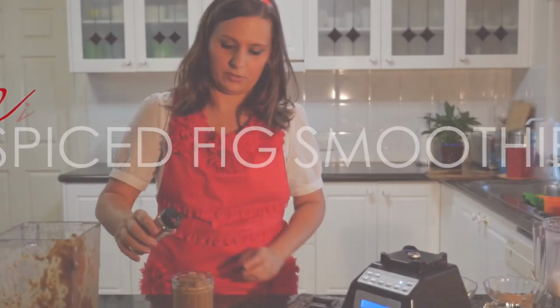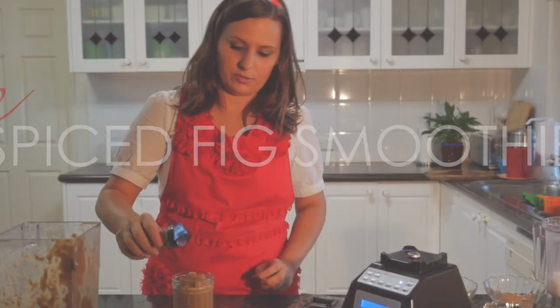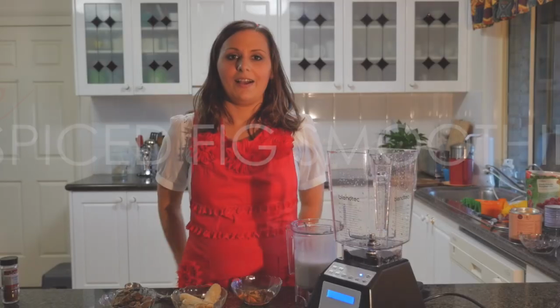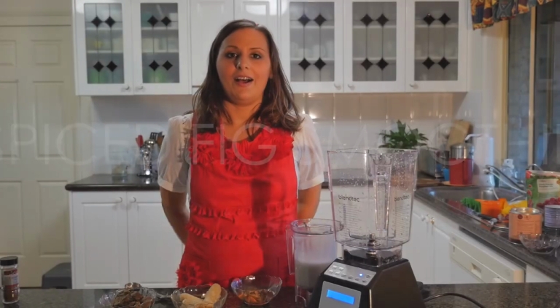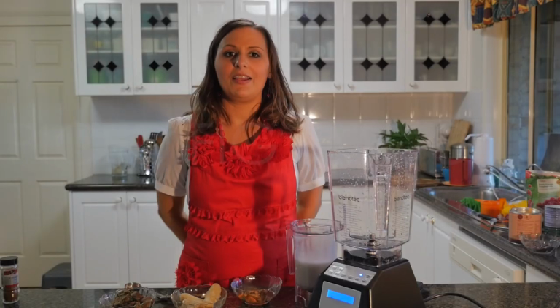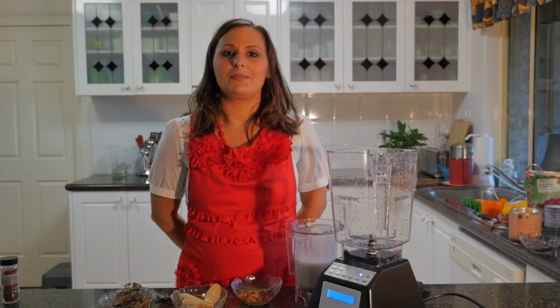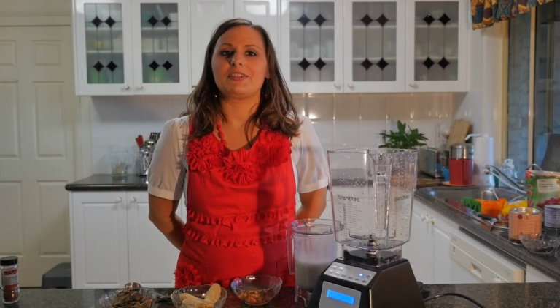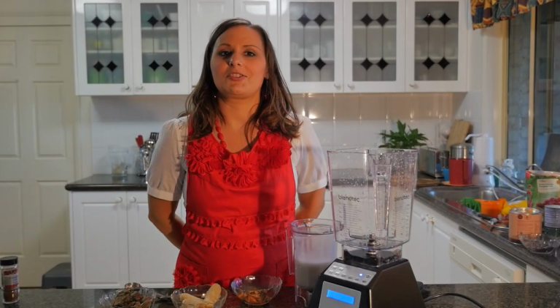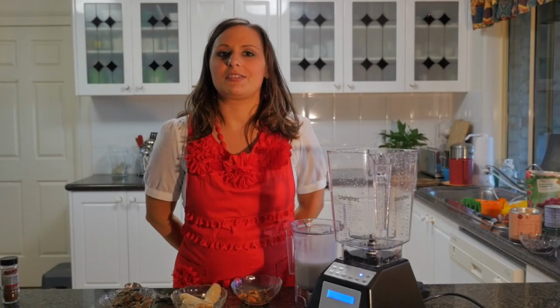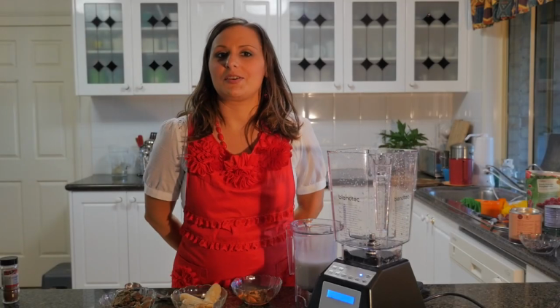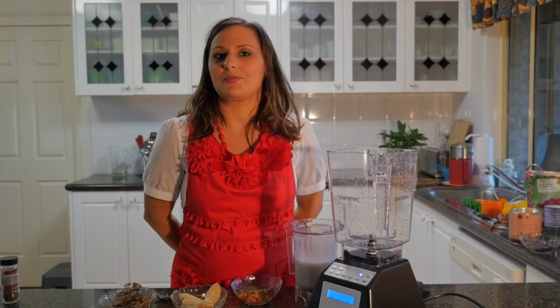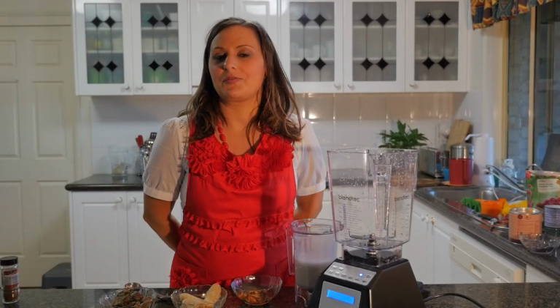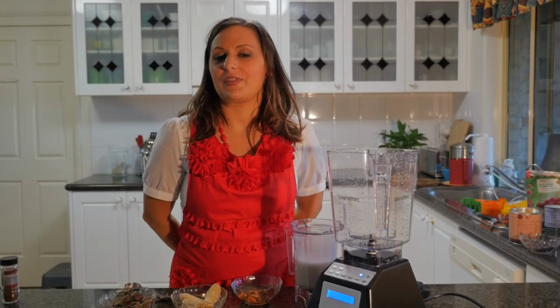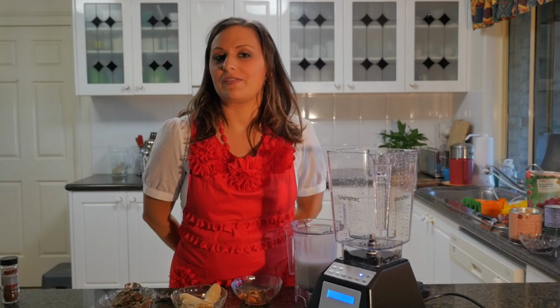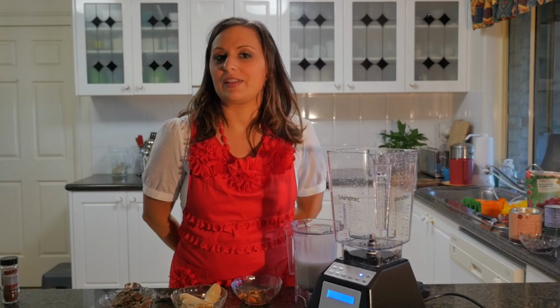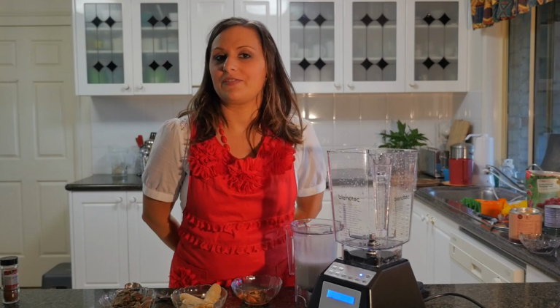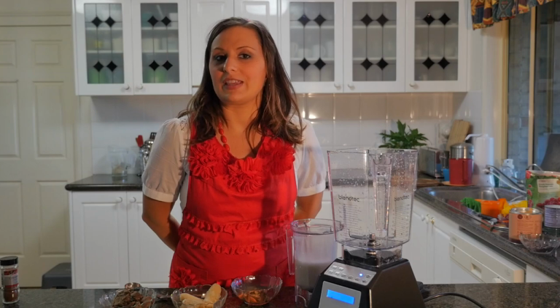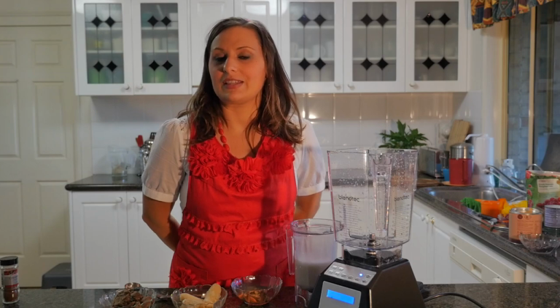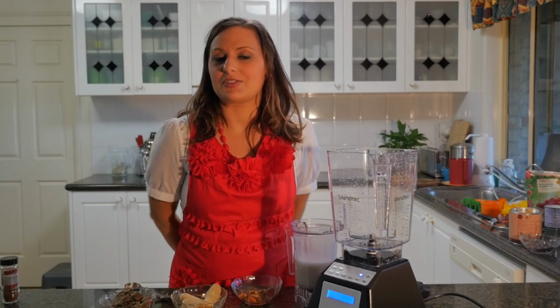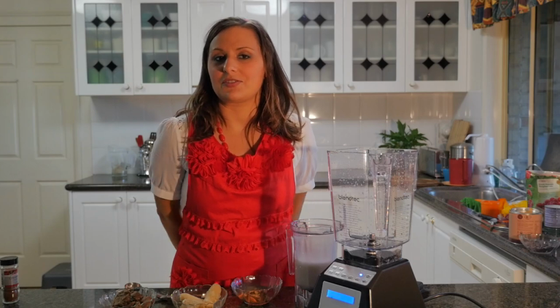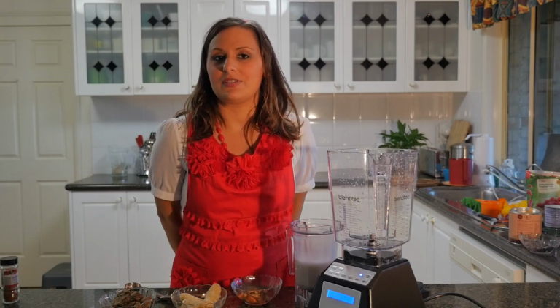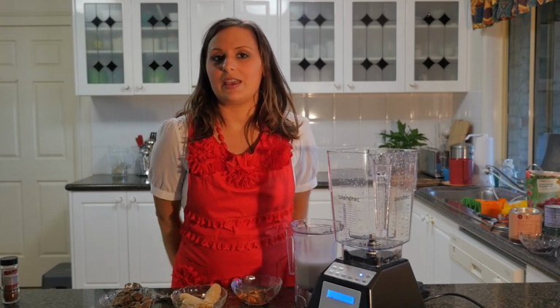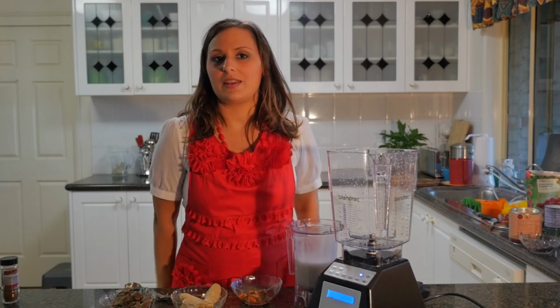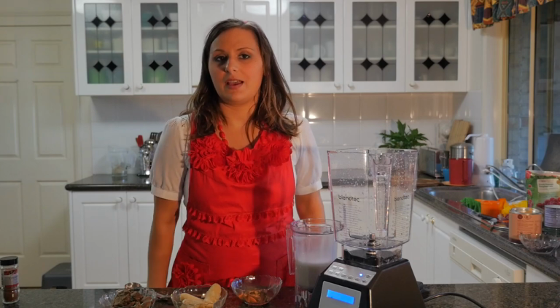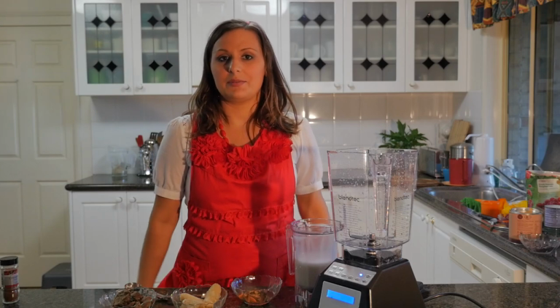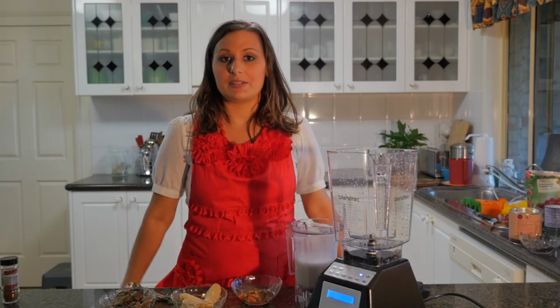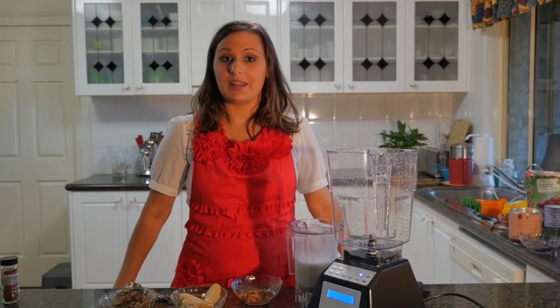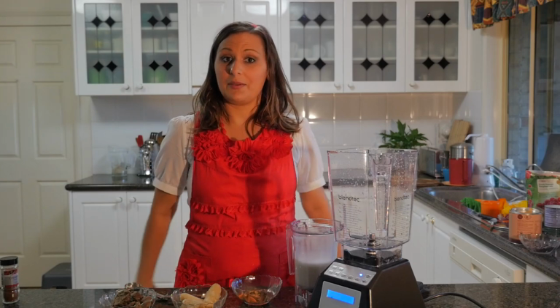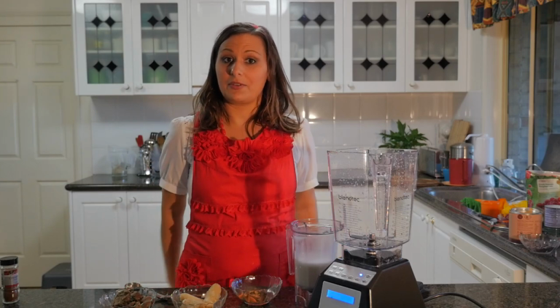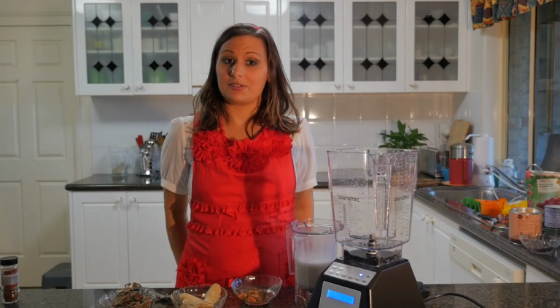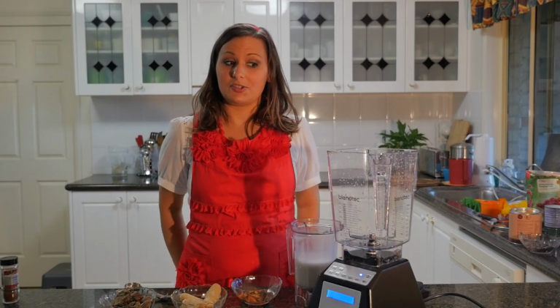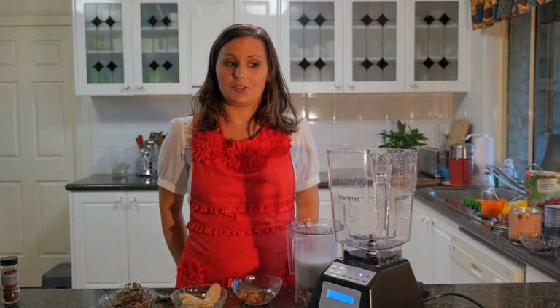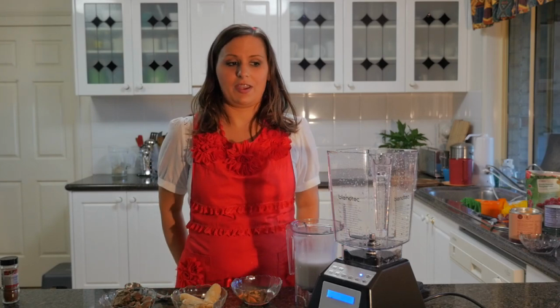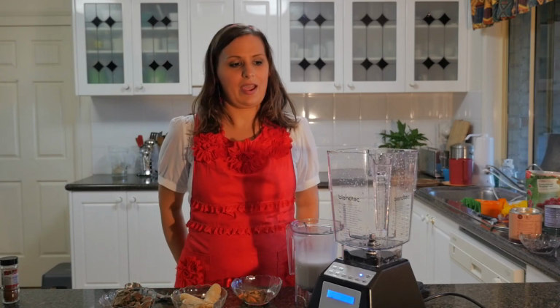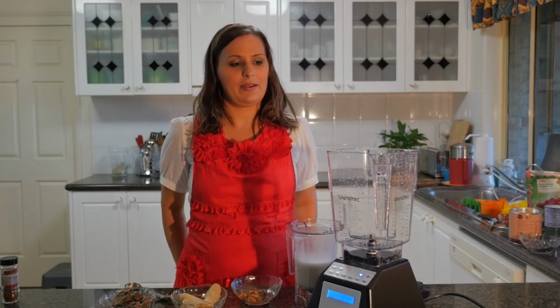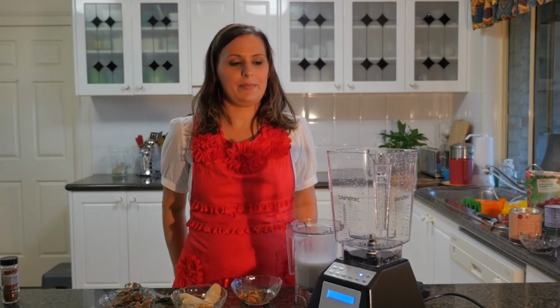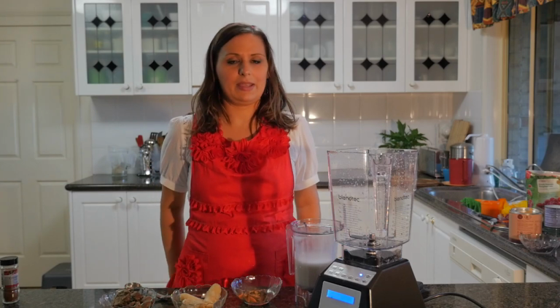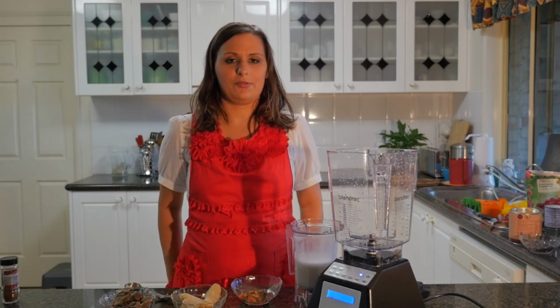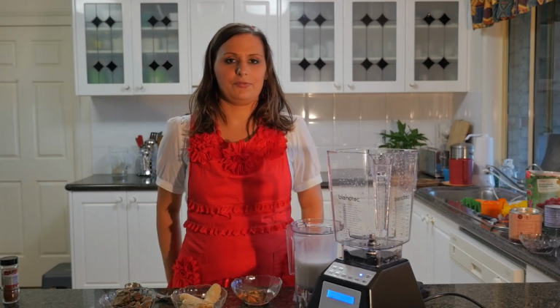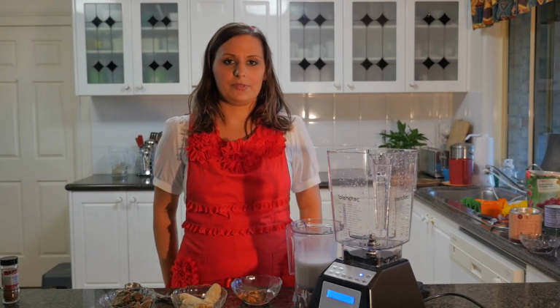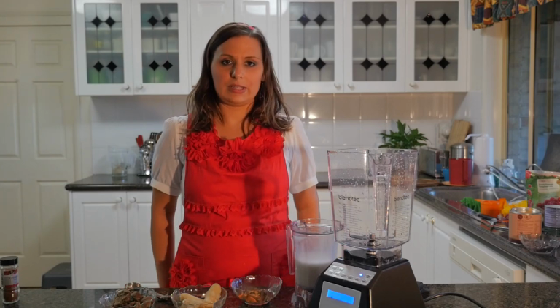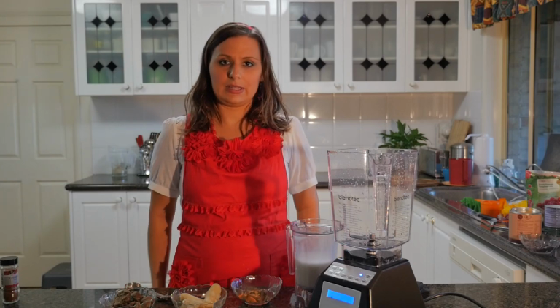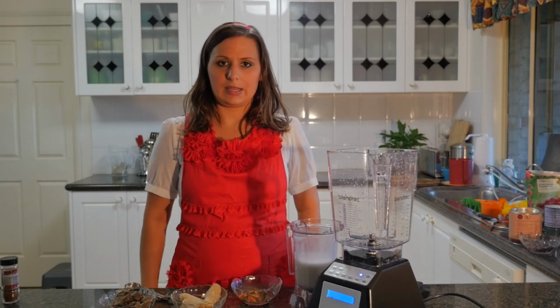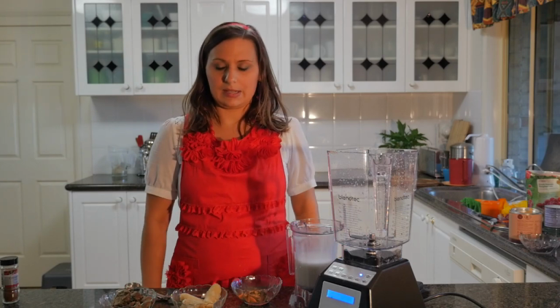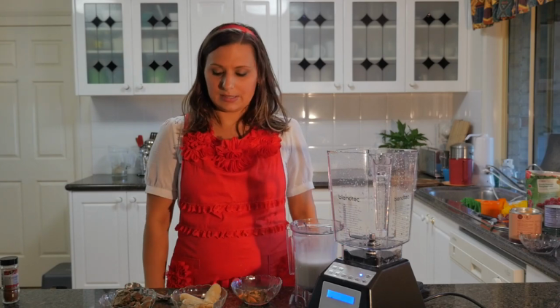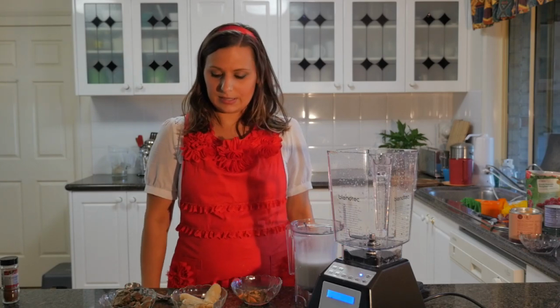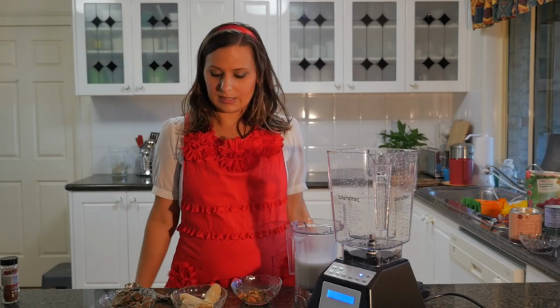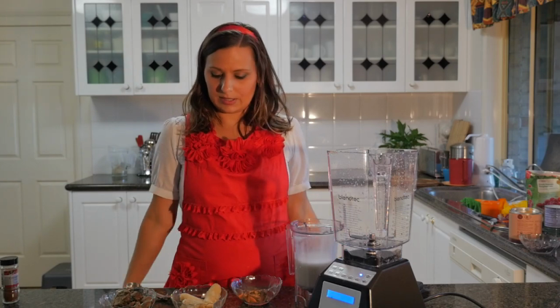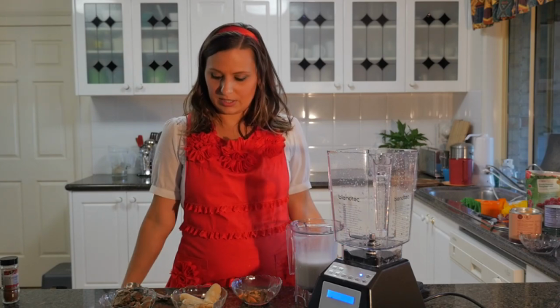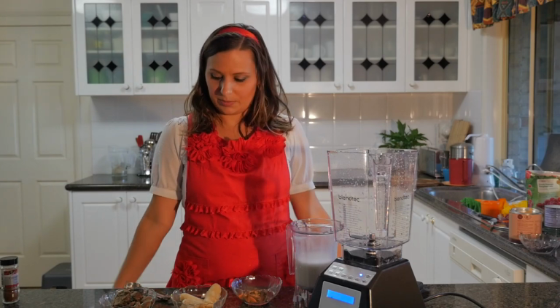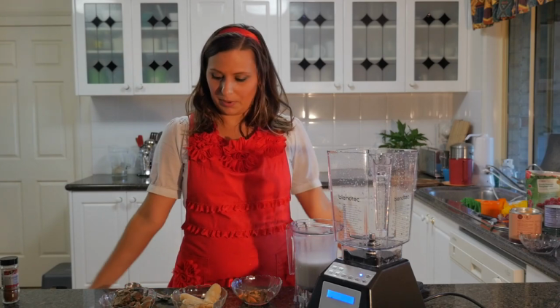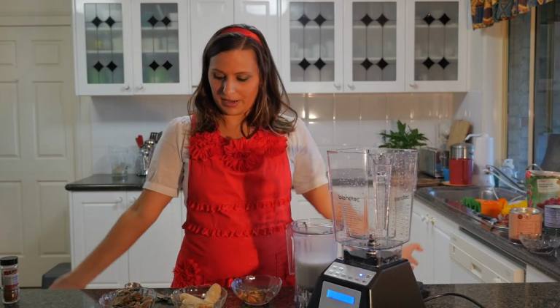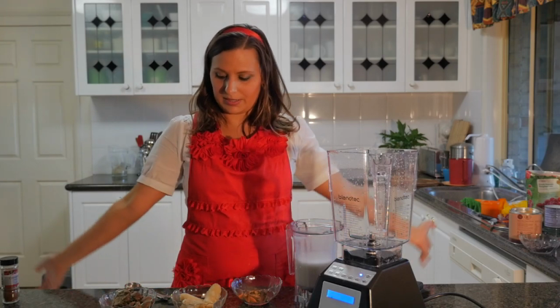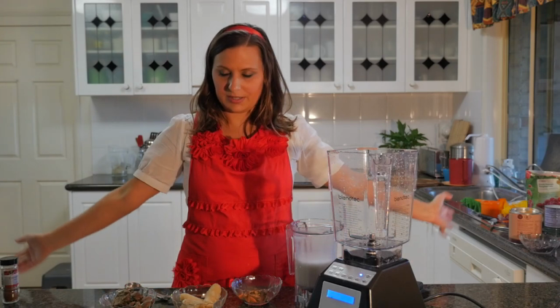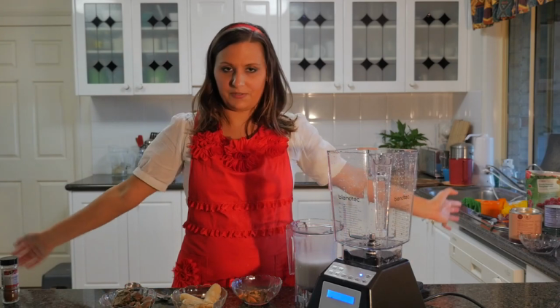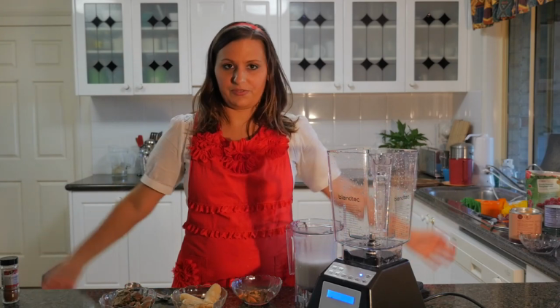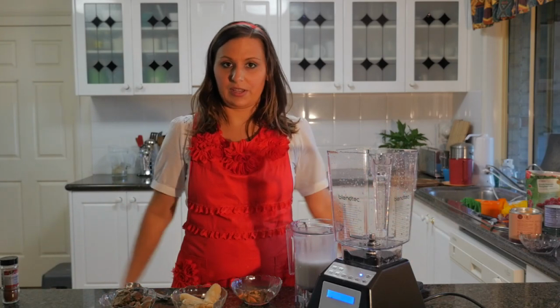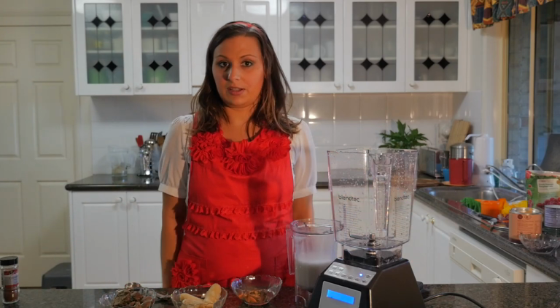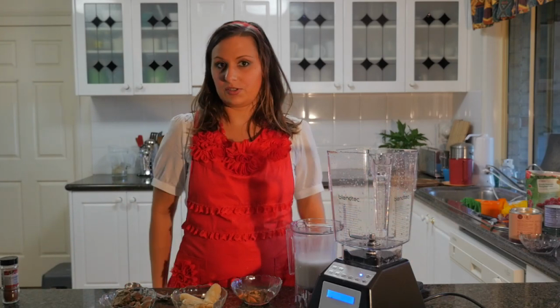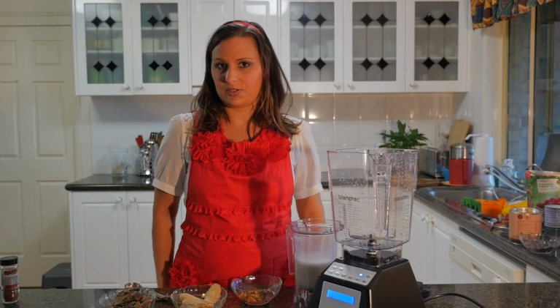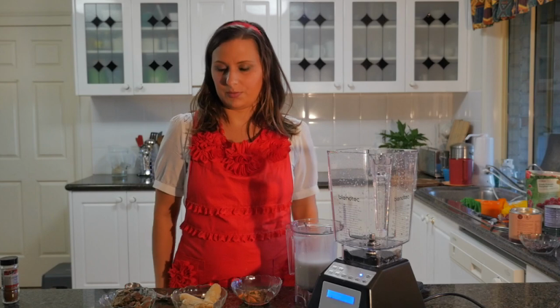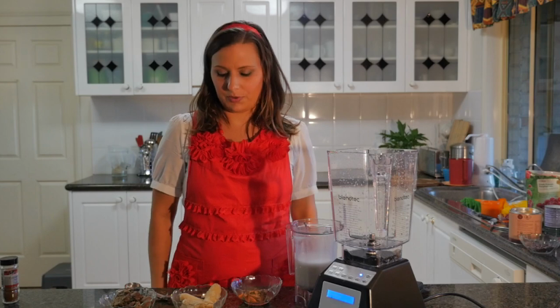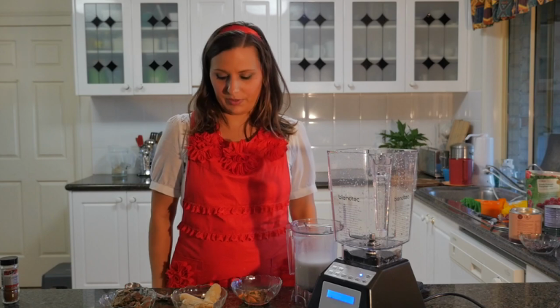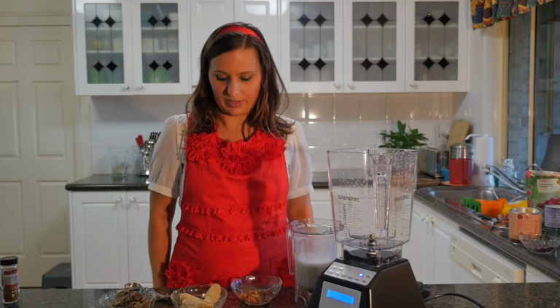Hi, I'm Lee Chantel from VivaLeVegan.net. Today I'm going to show you how to make a really easy spiced fig smoothie.